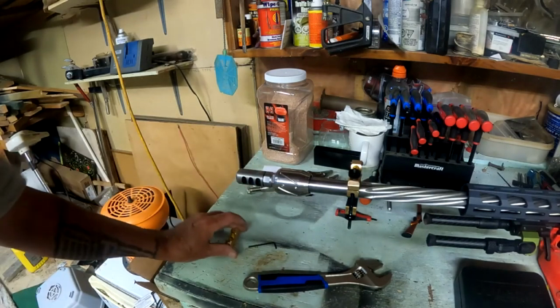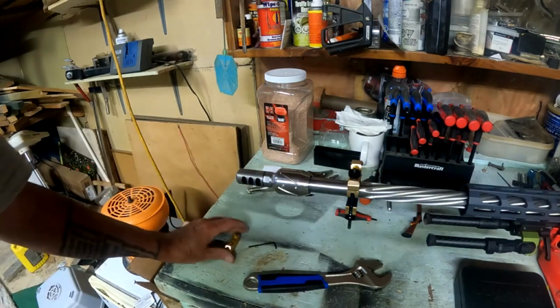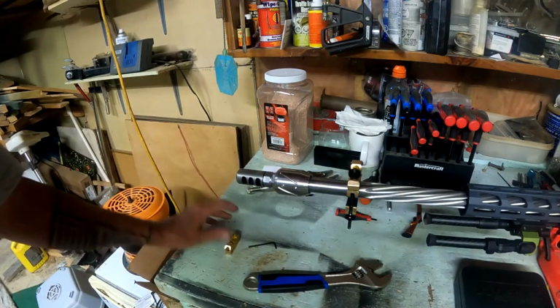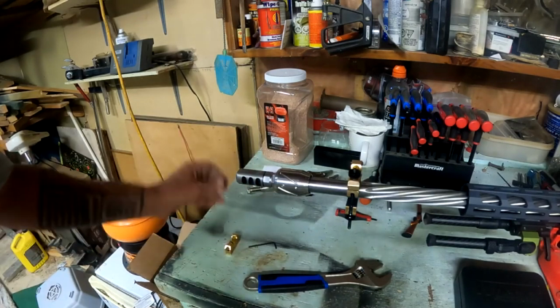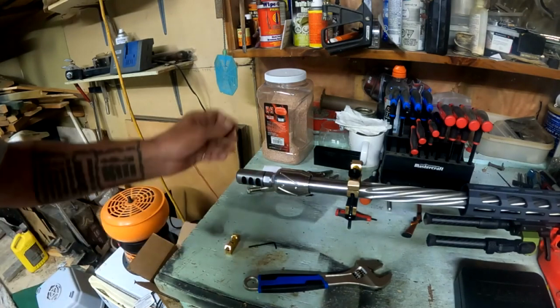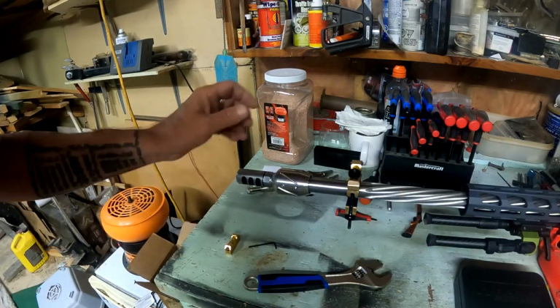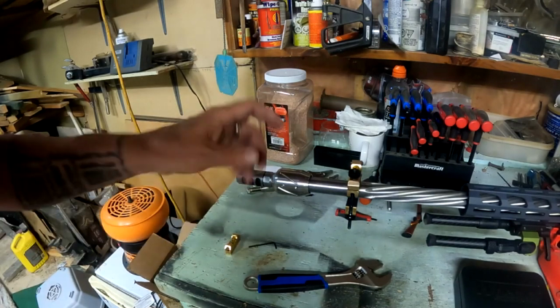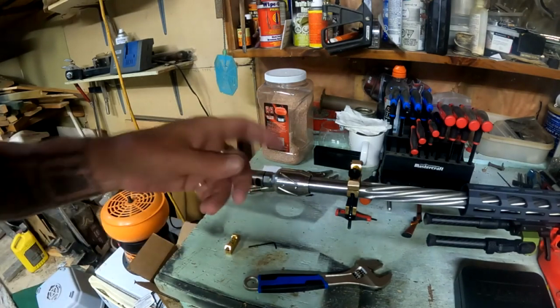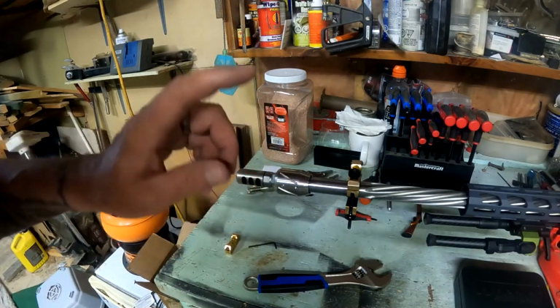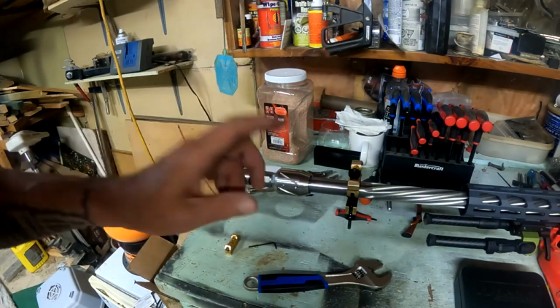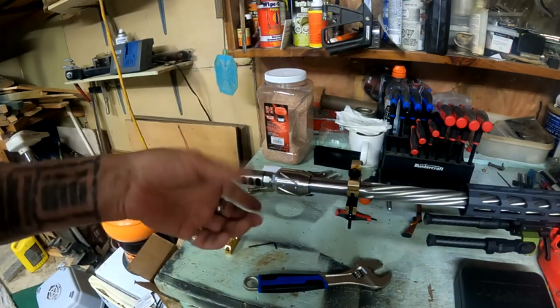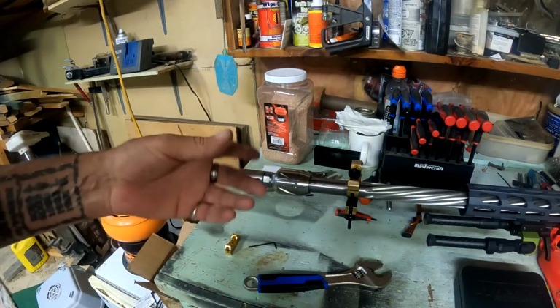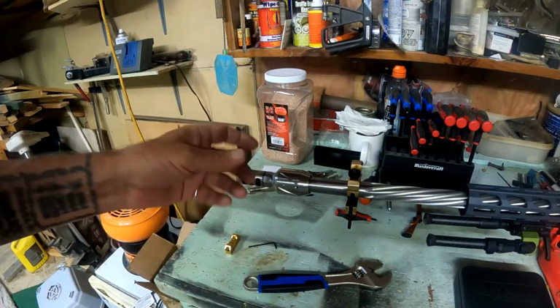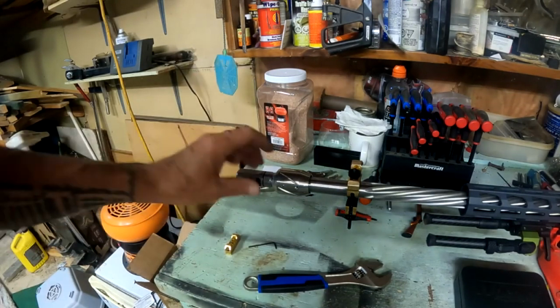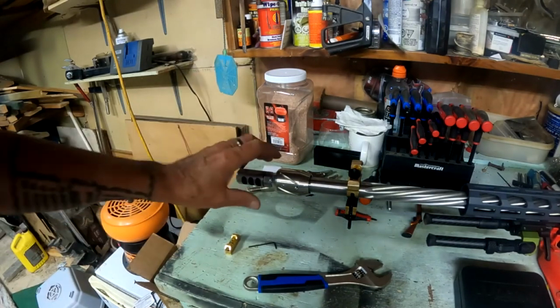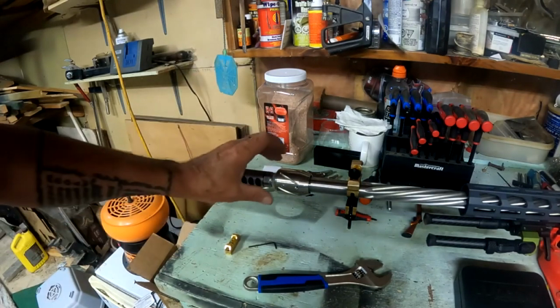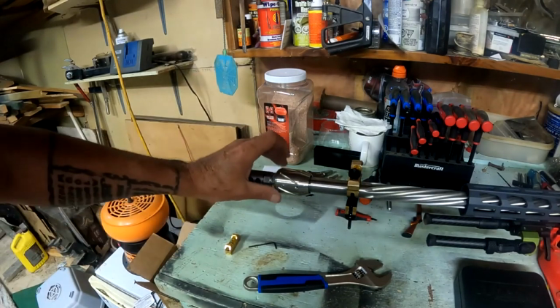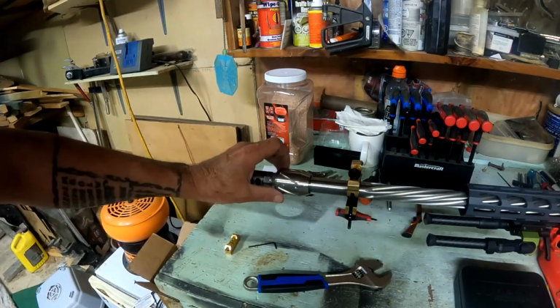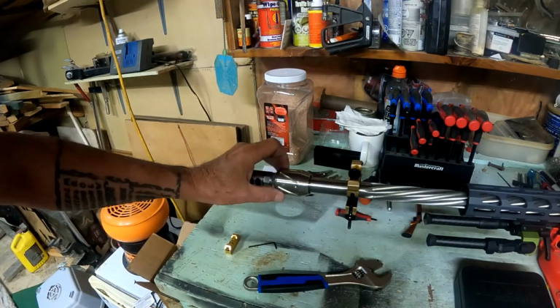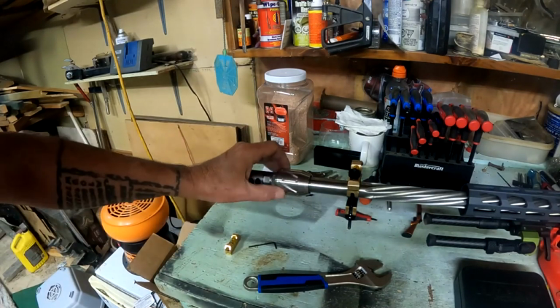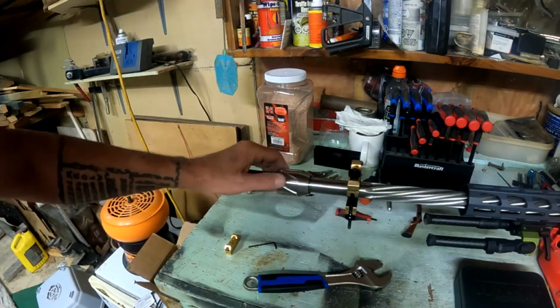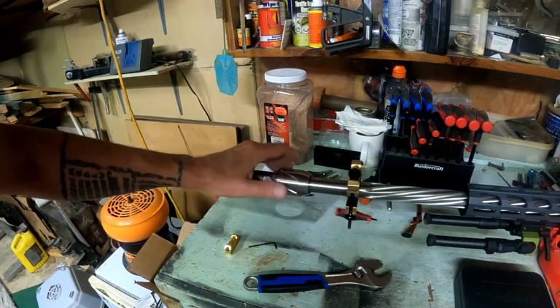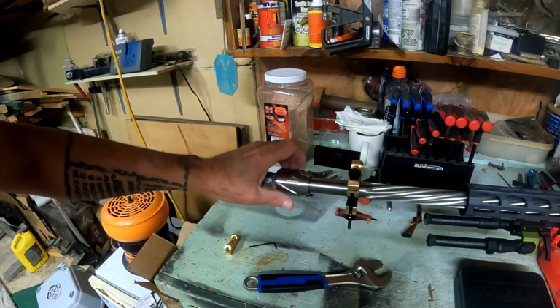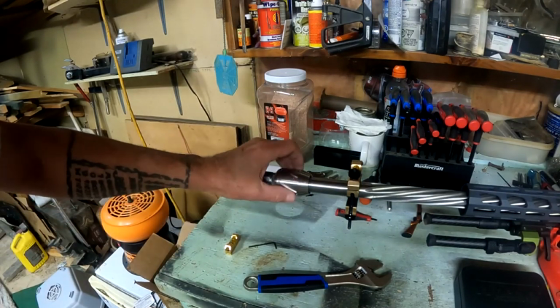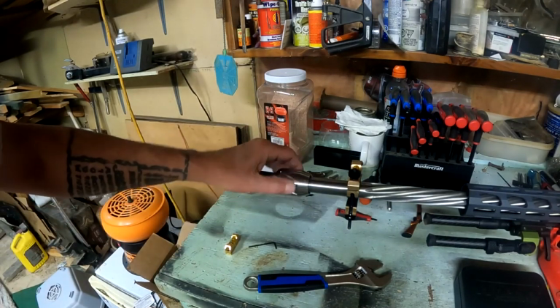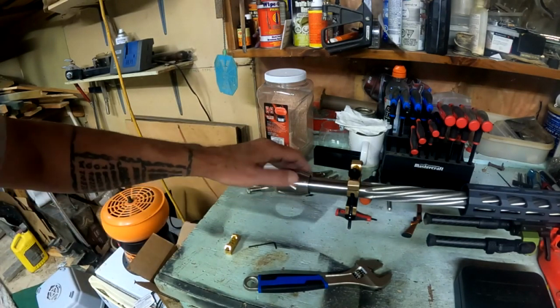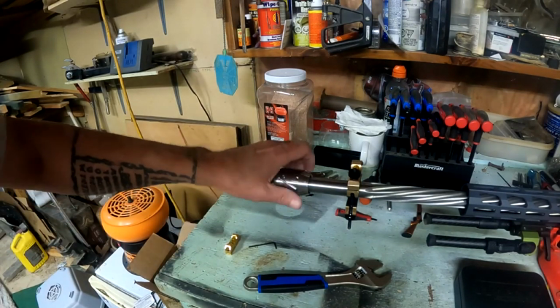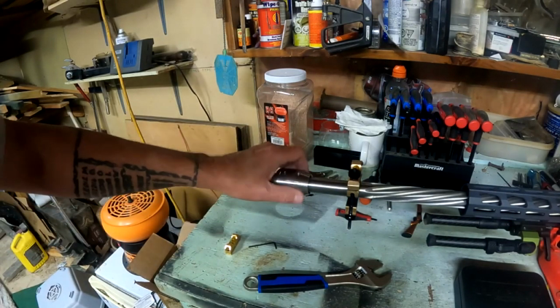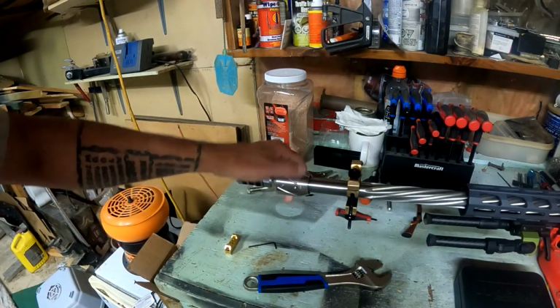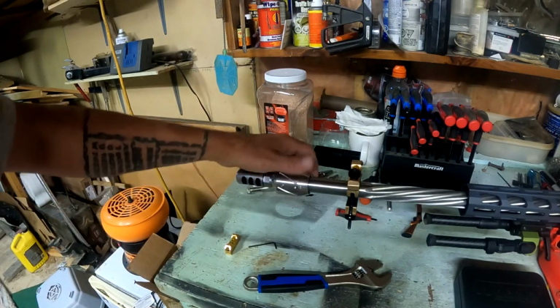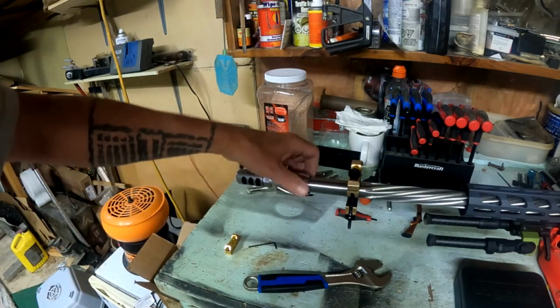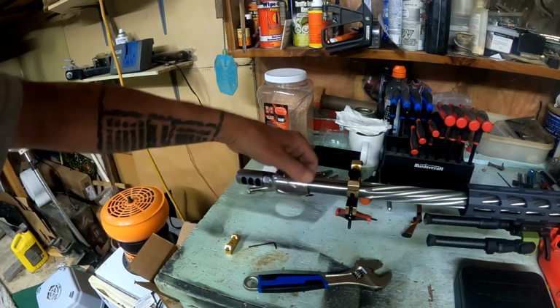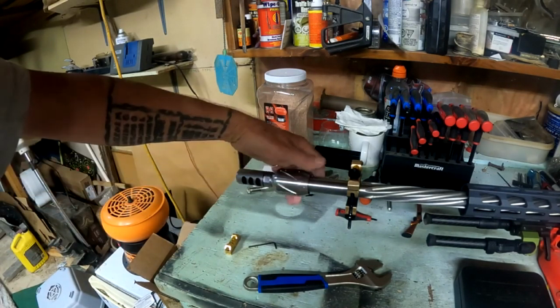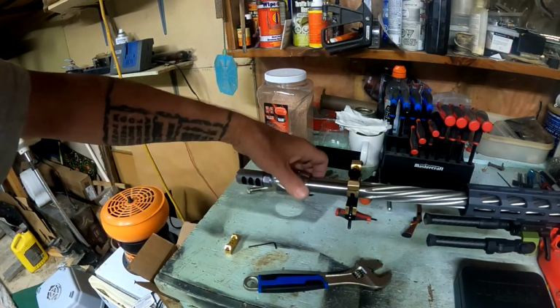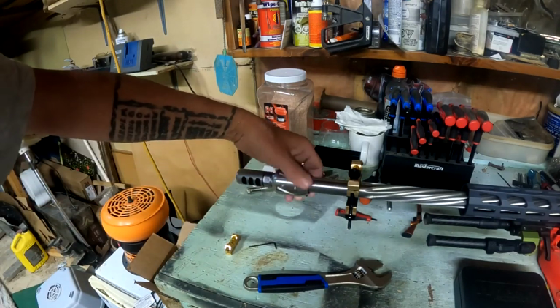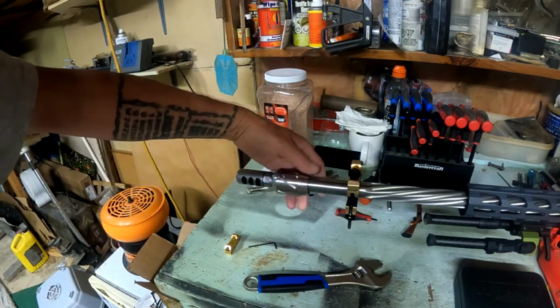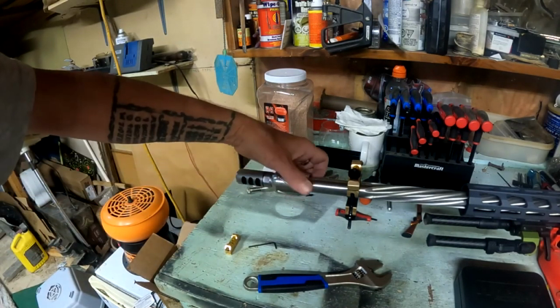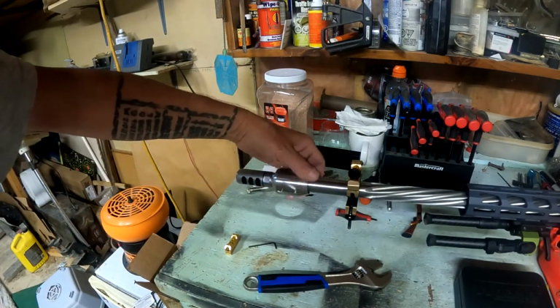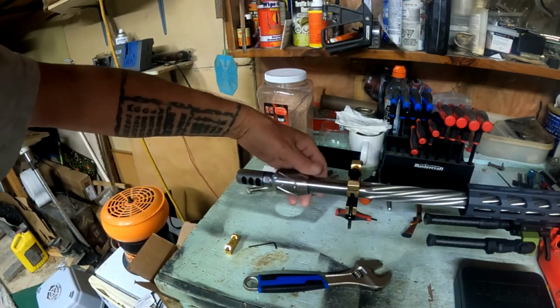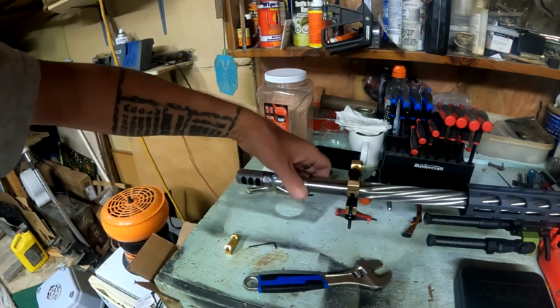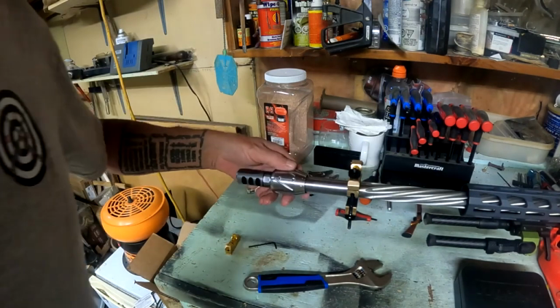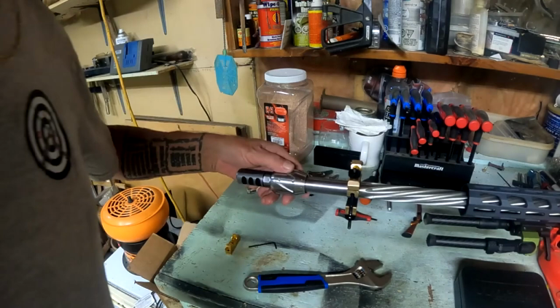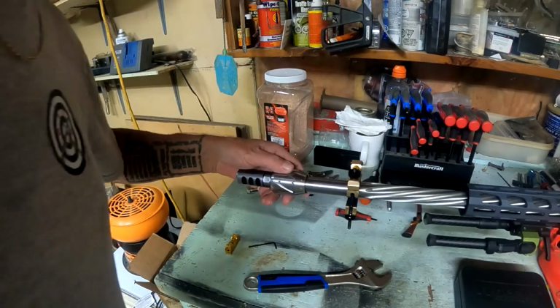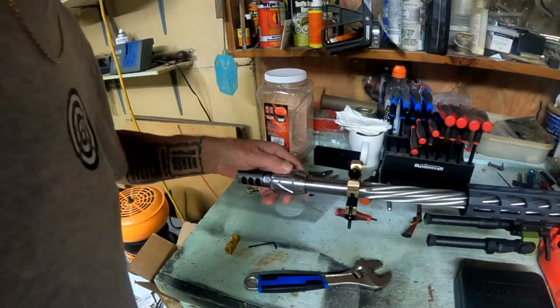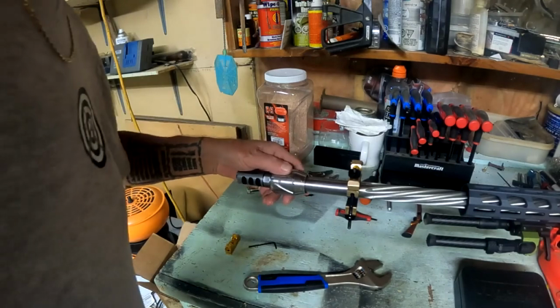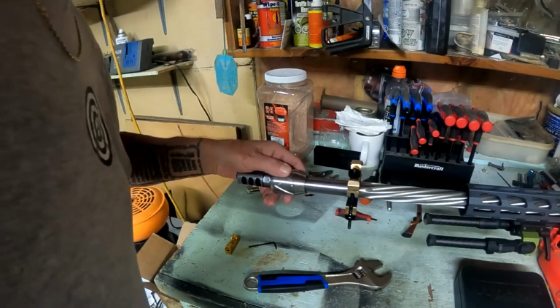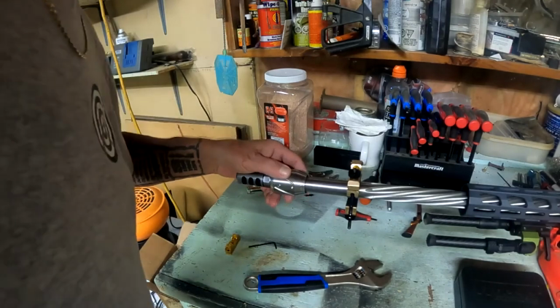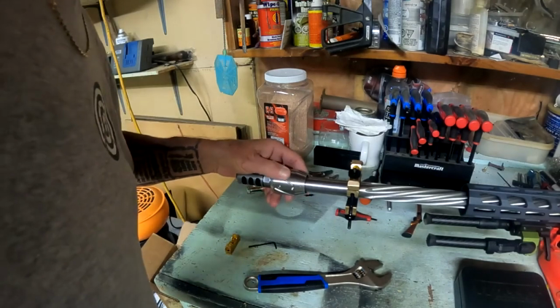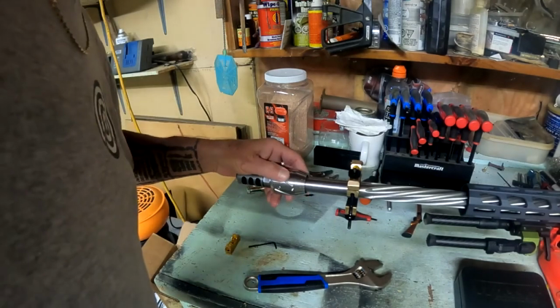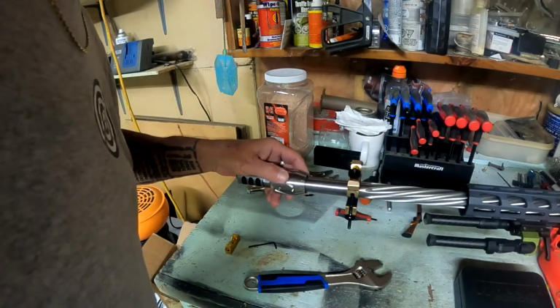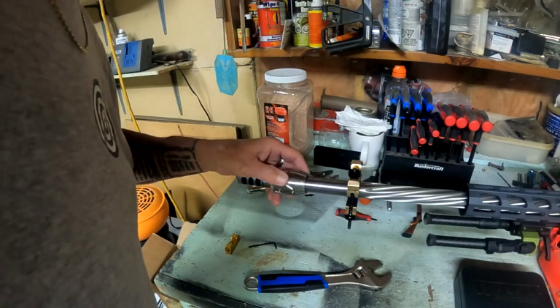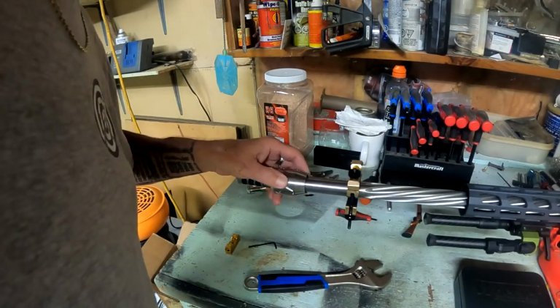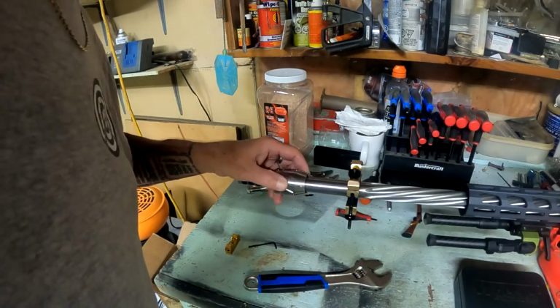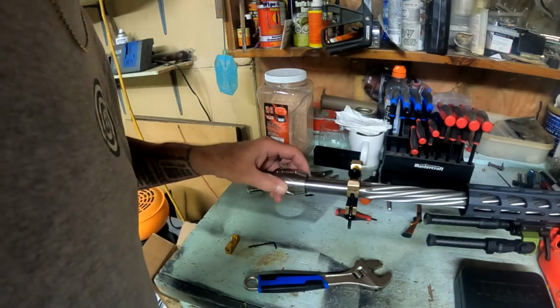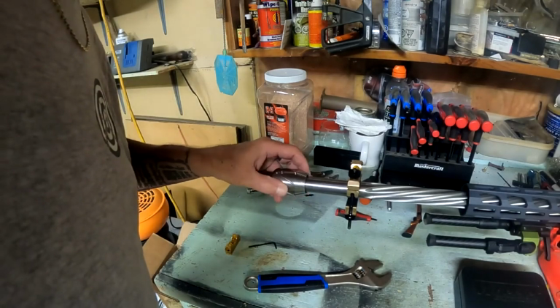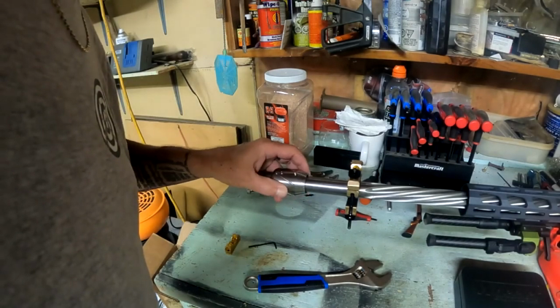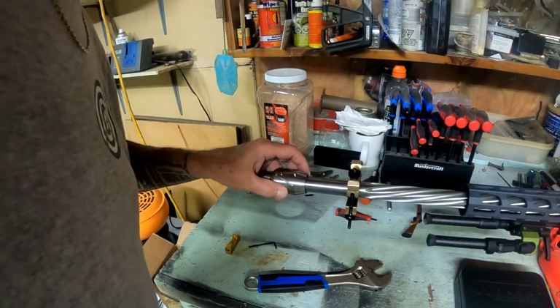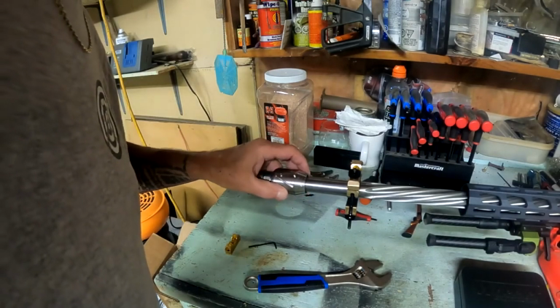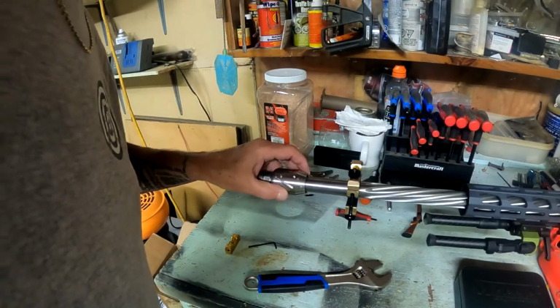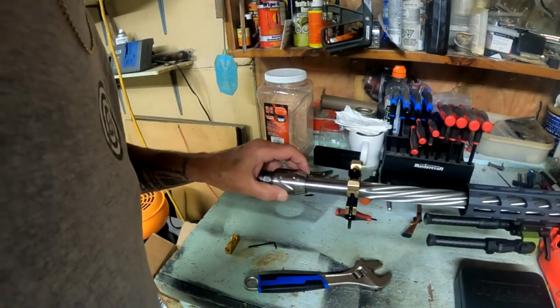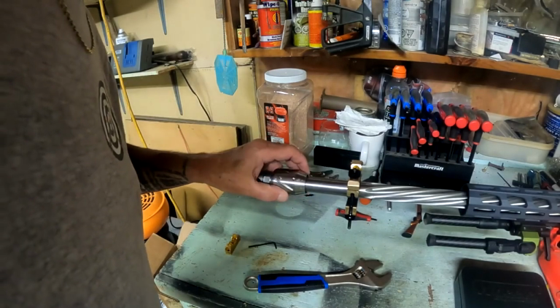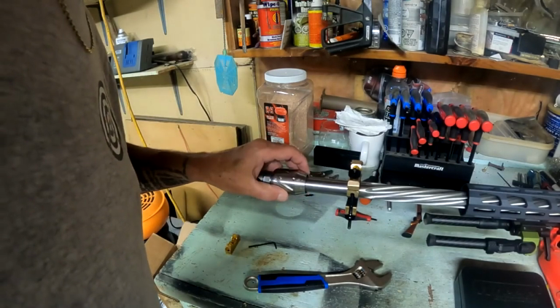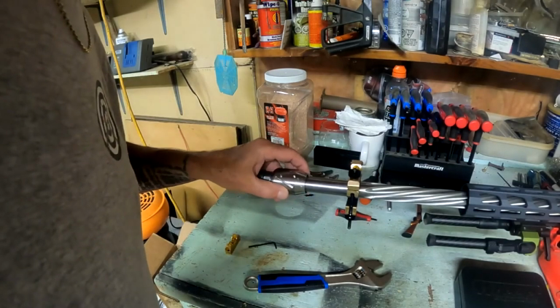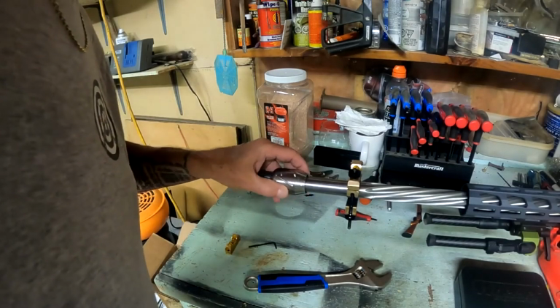Now we'll roll this back and find where zero starts on the barrel.